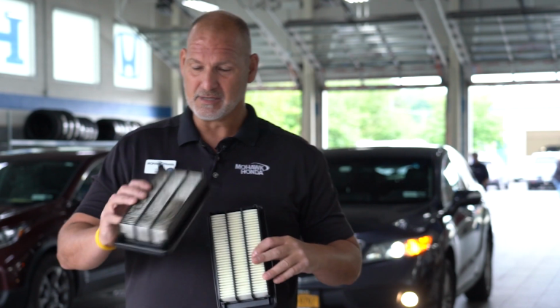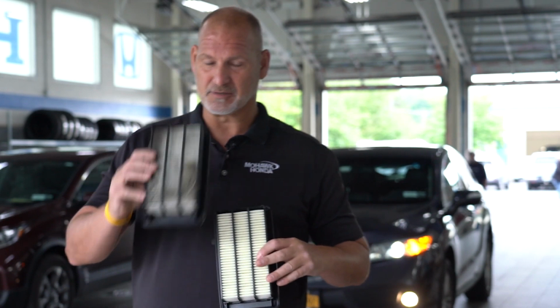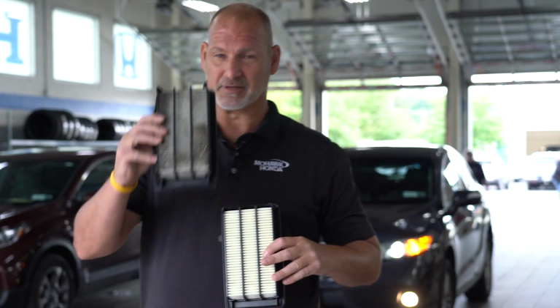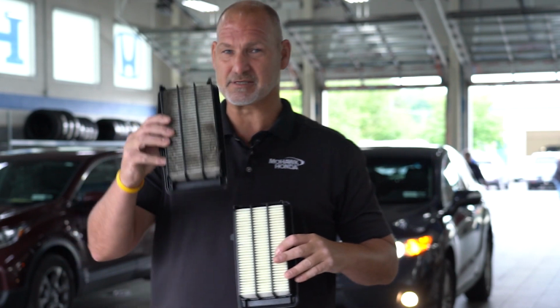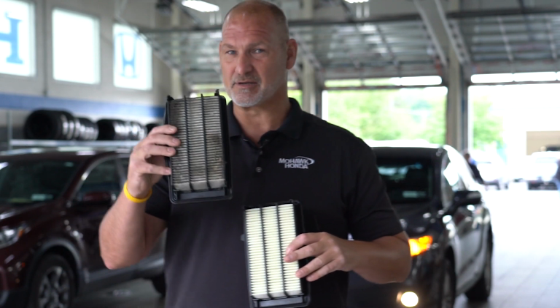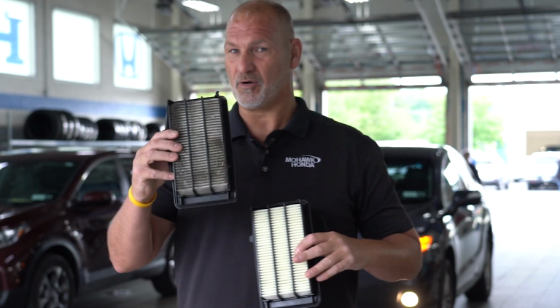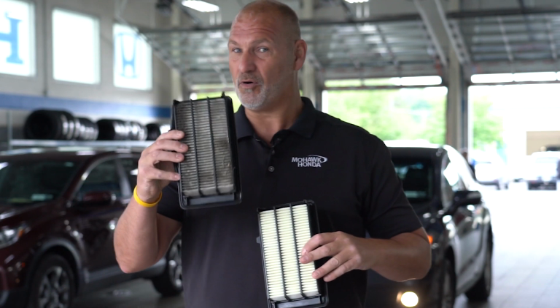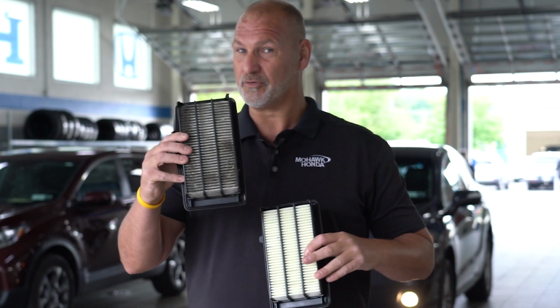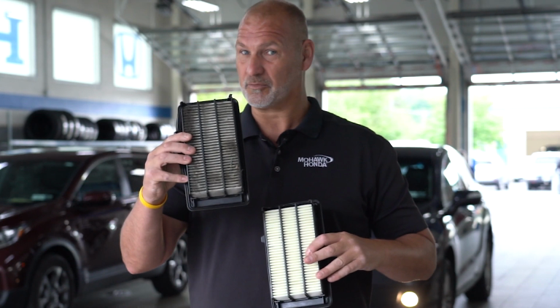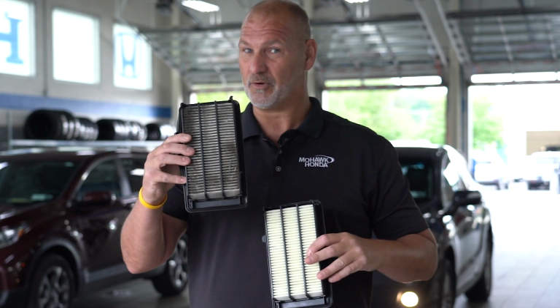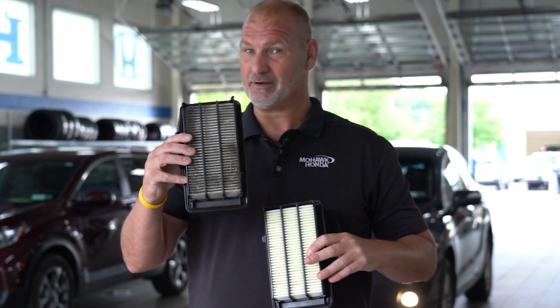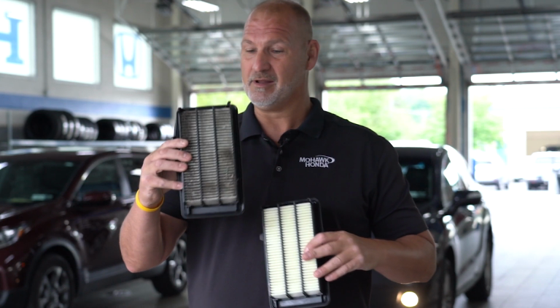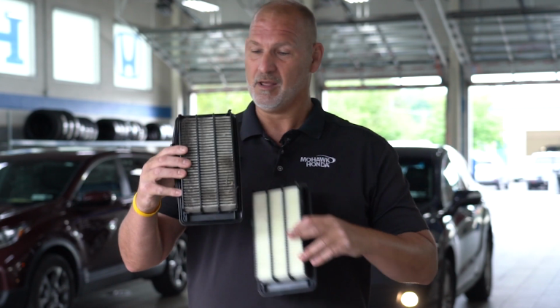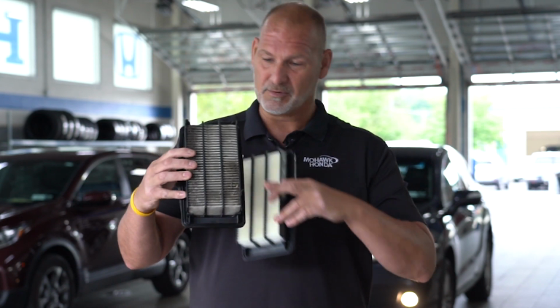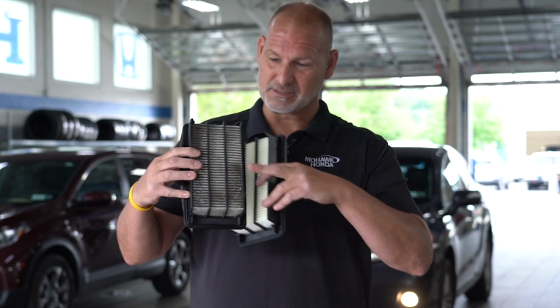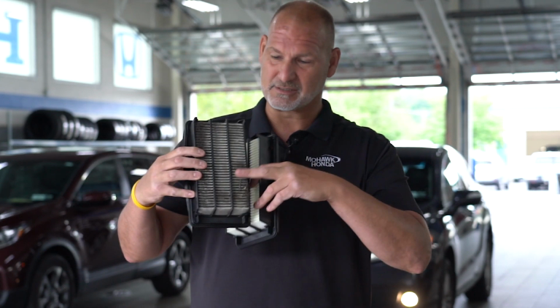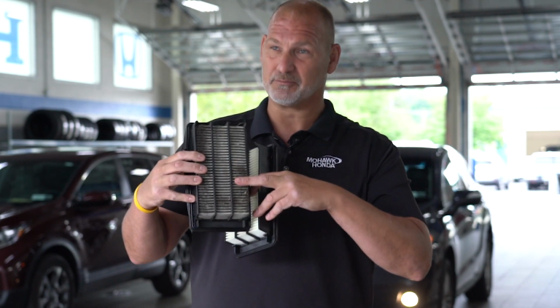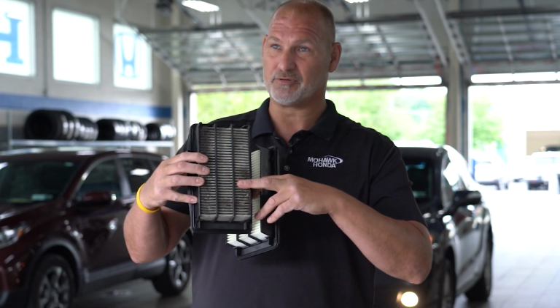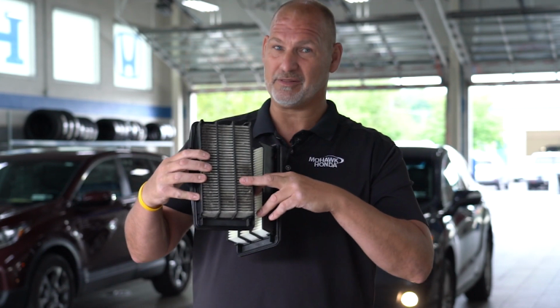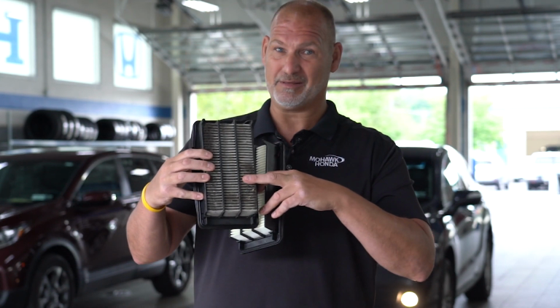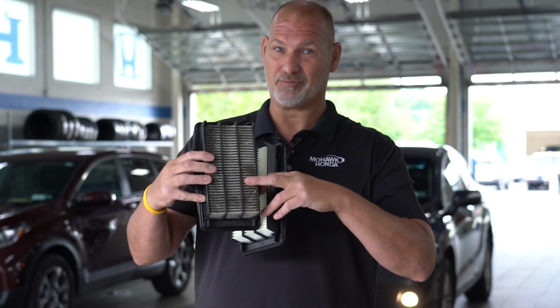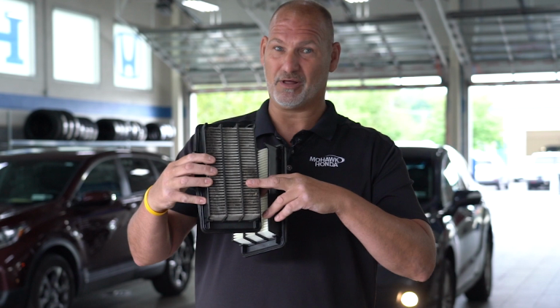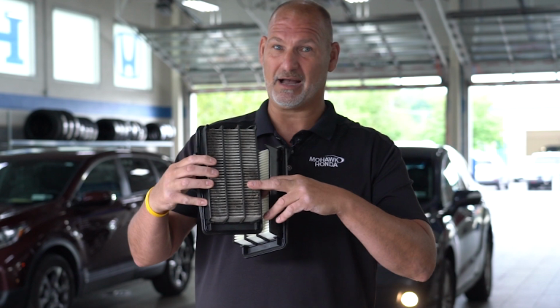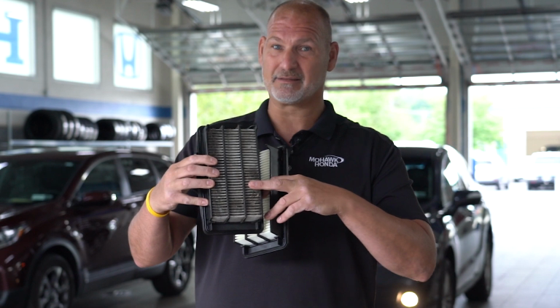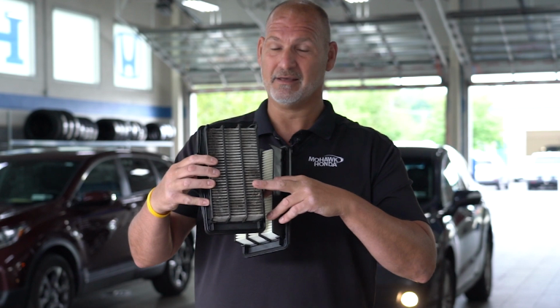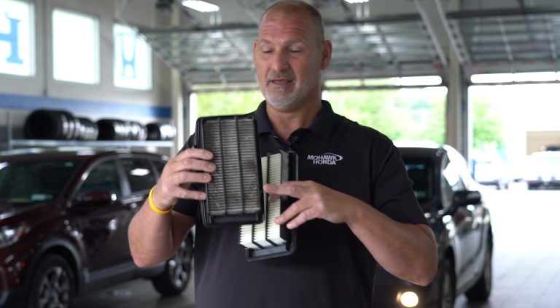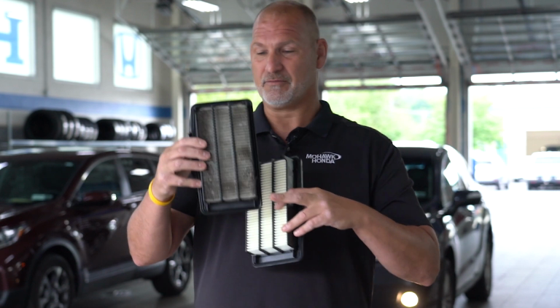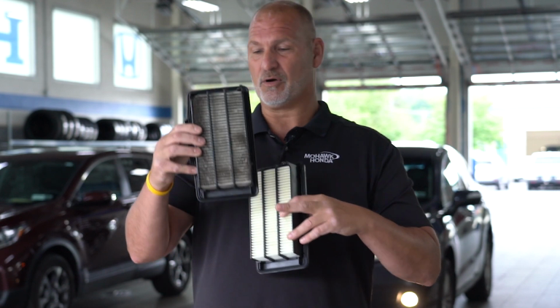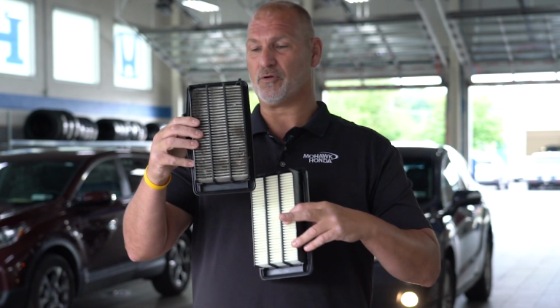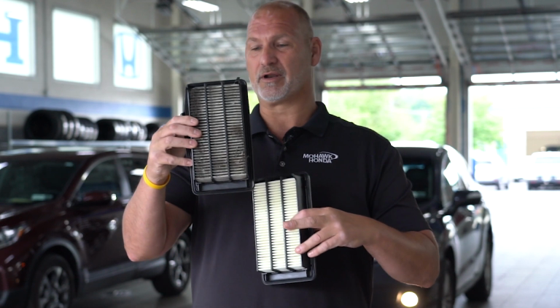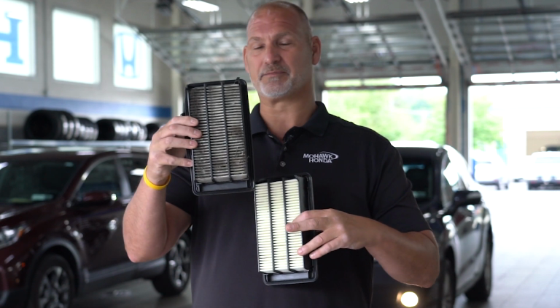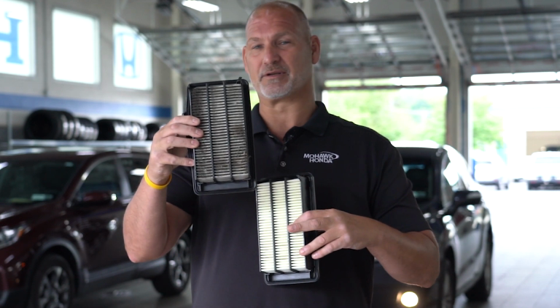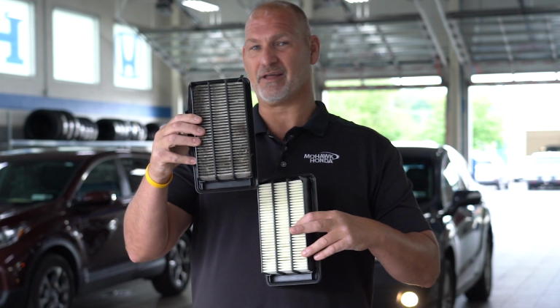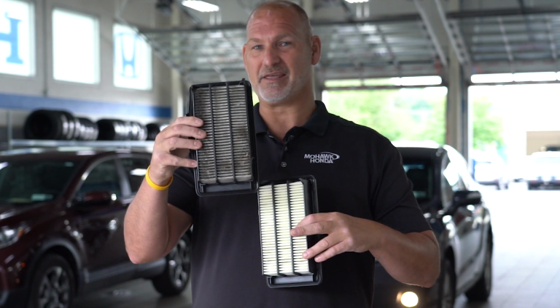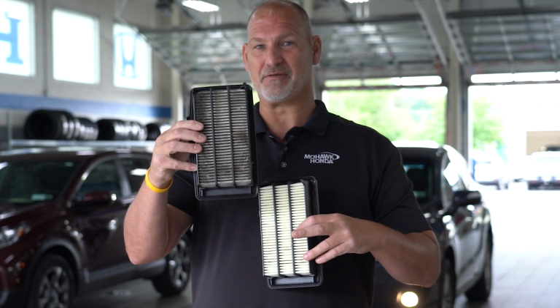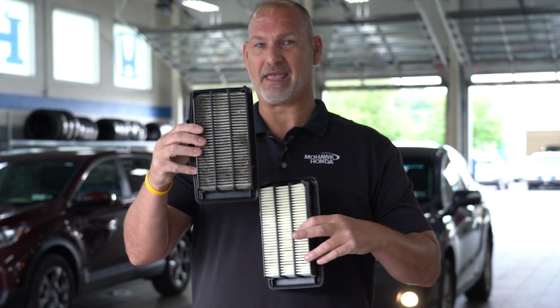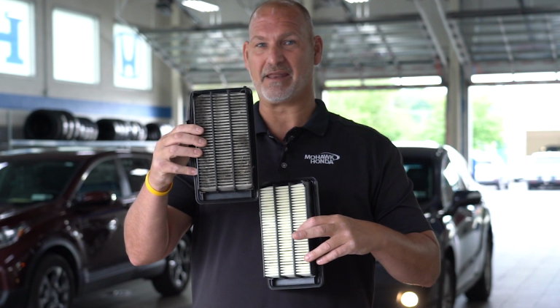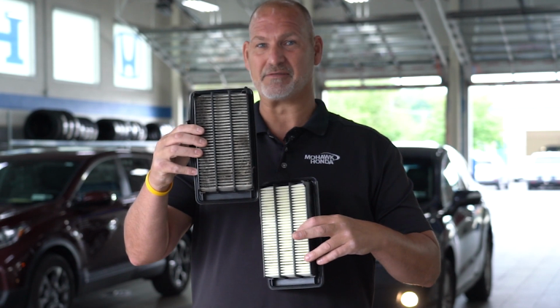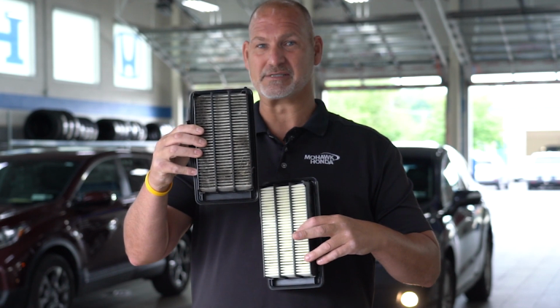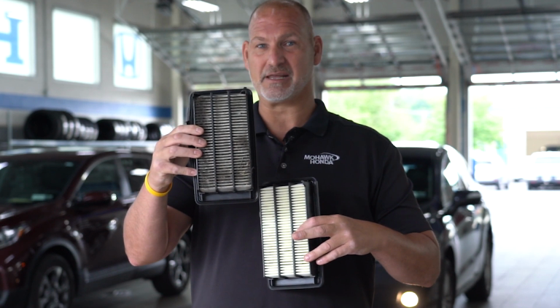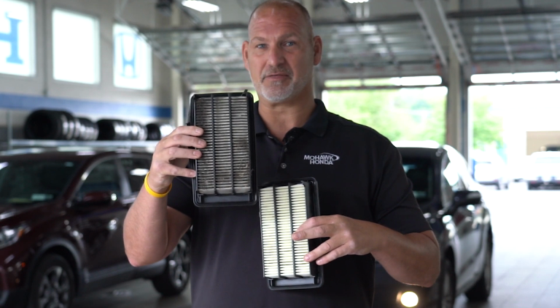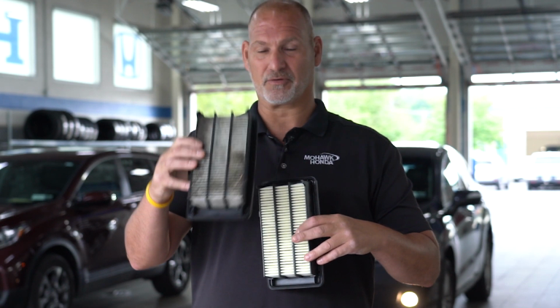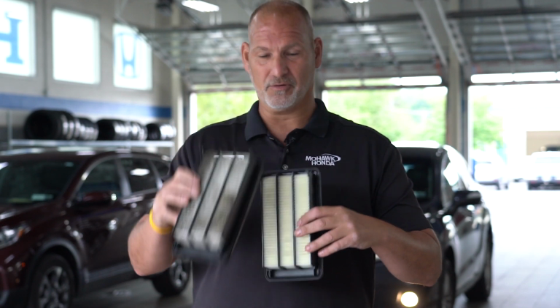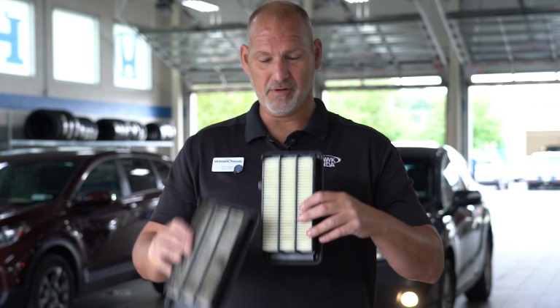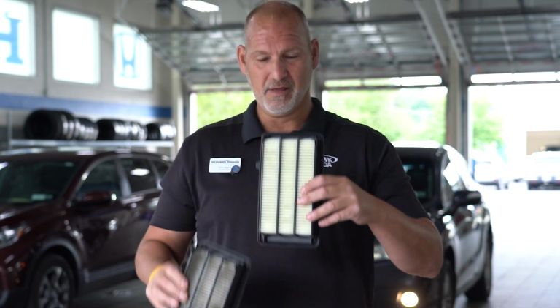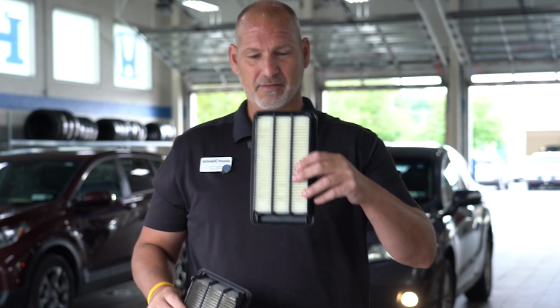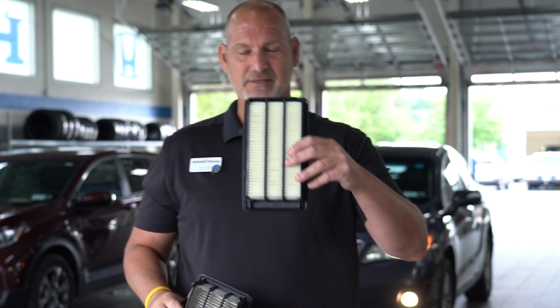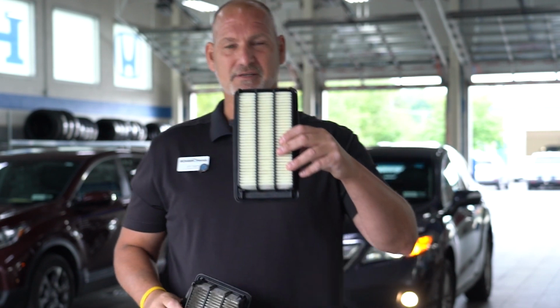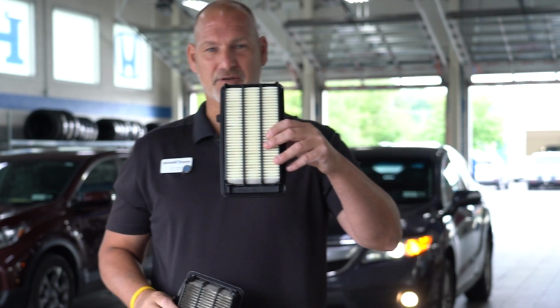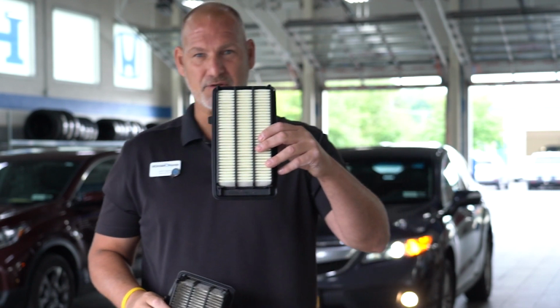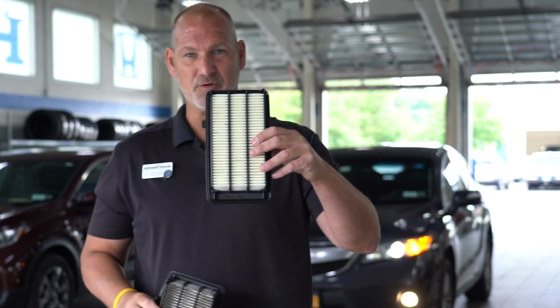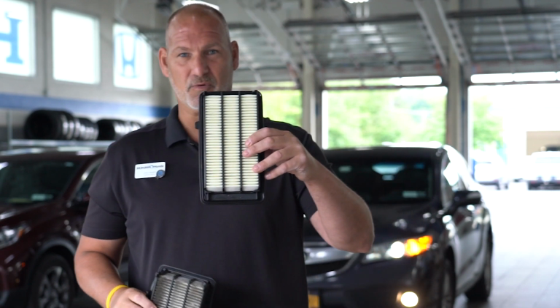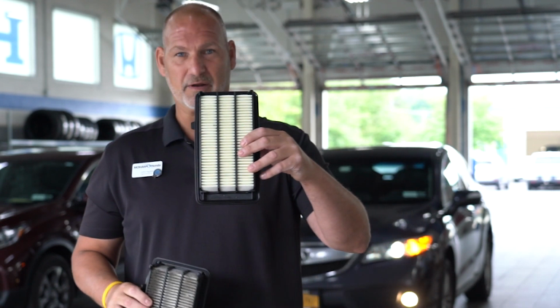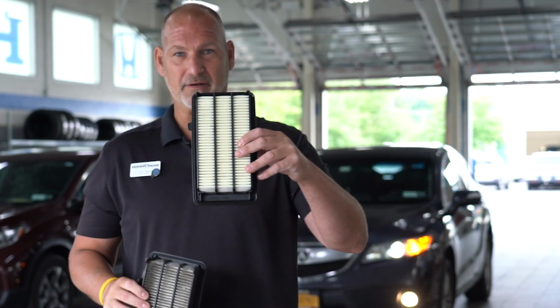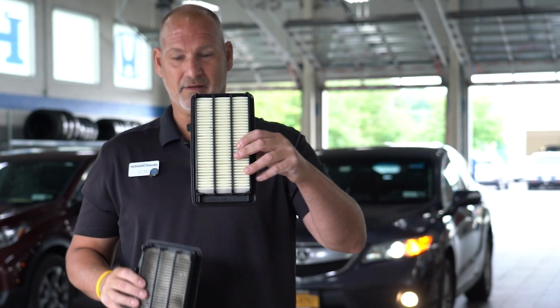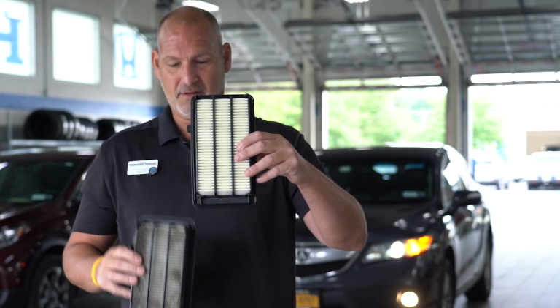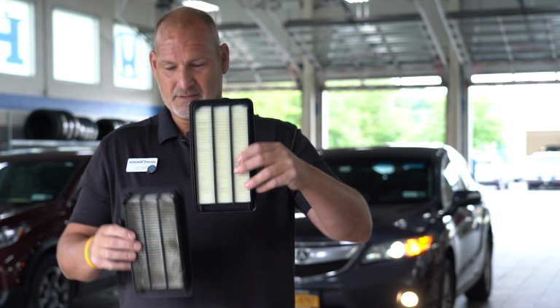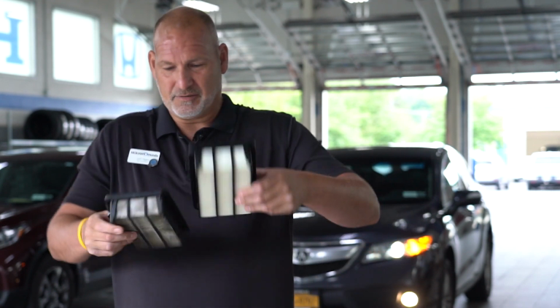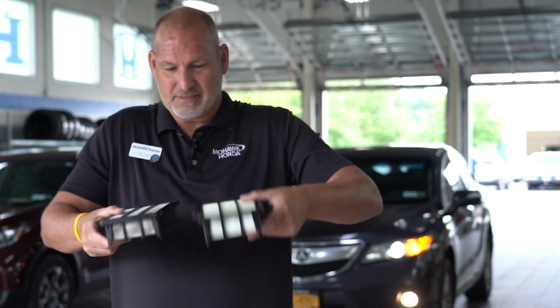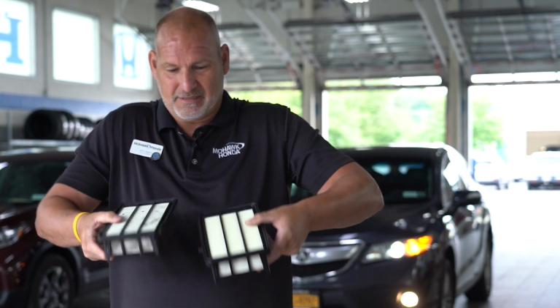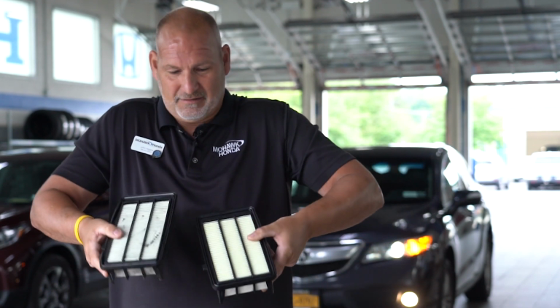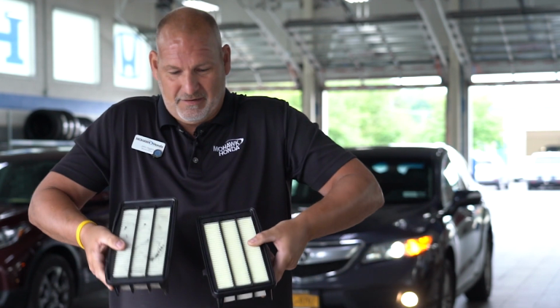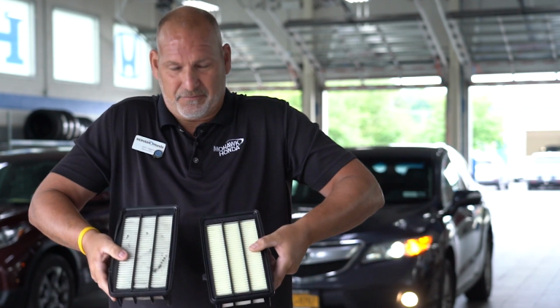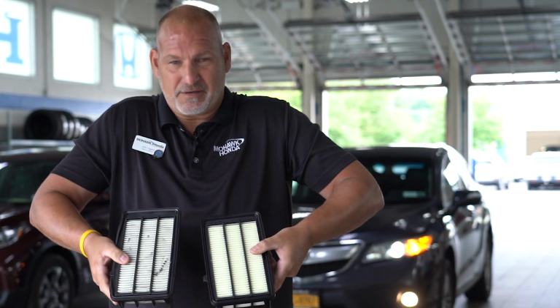So this is an older one, which is completely blocked. You hold it up to the light, you can't even see through. This is a new one, so this is the difference.